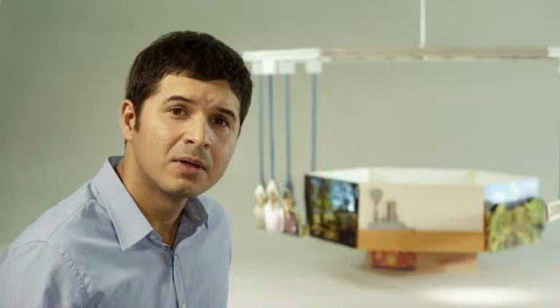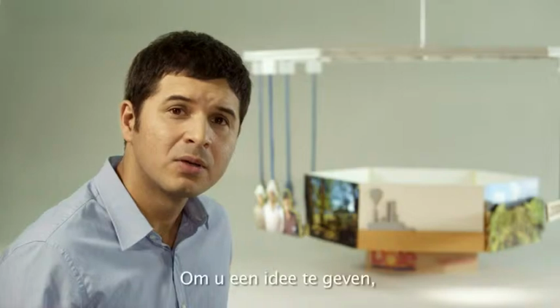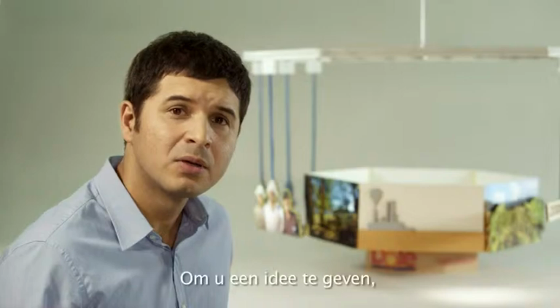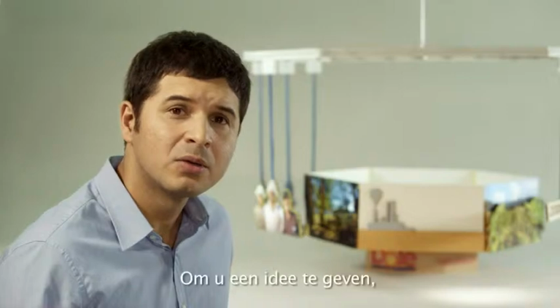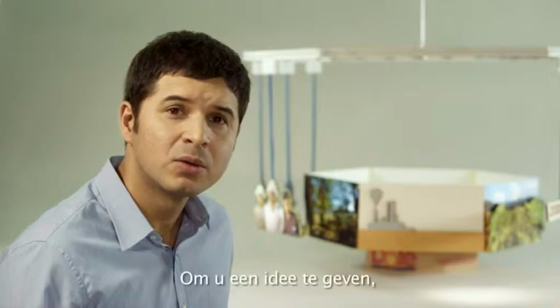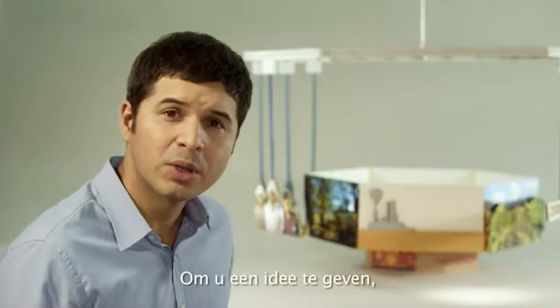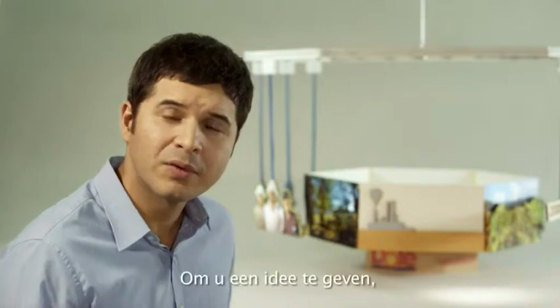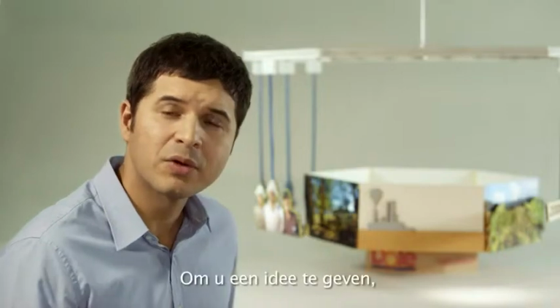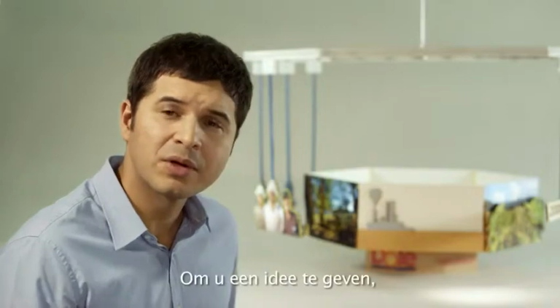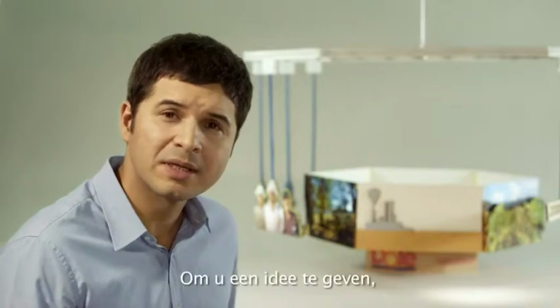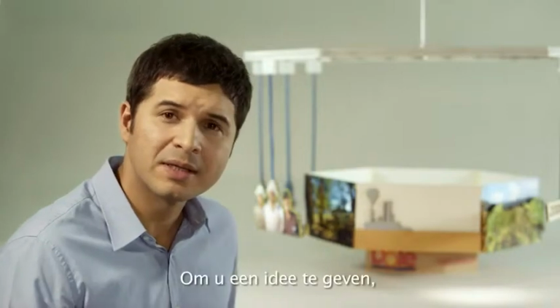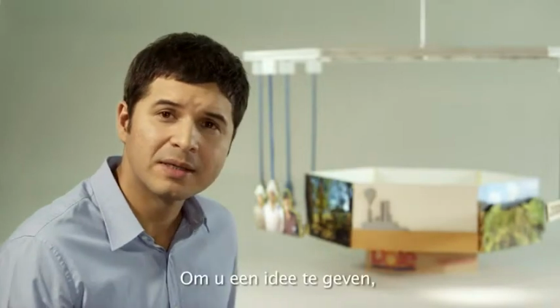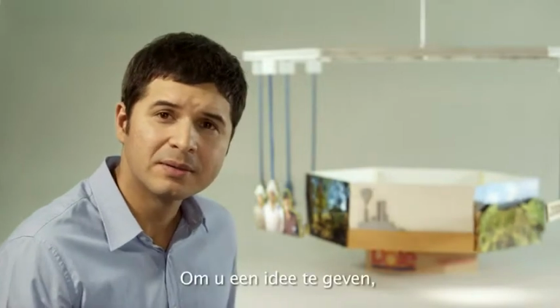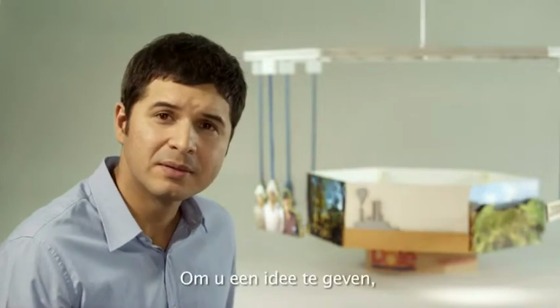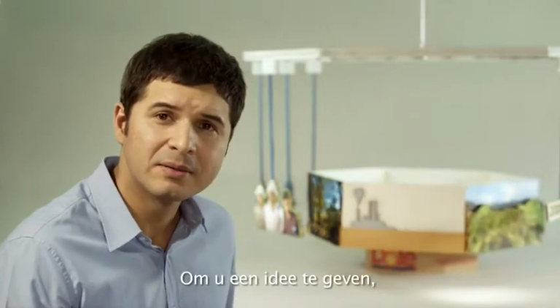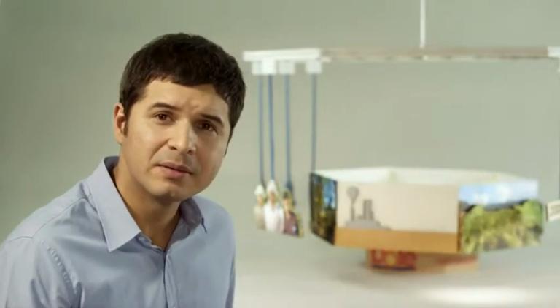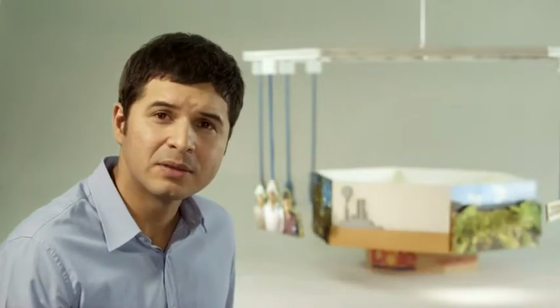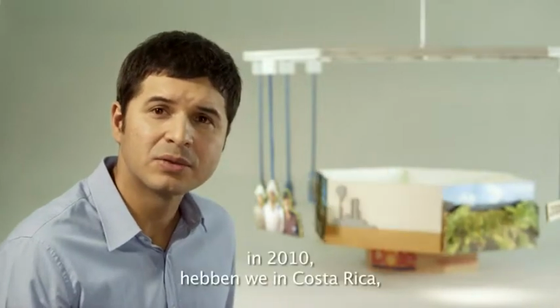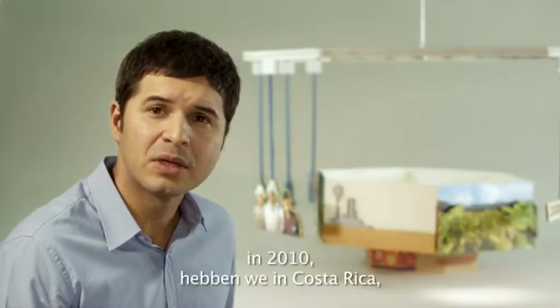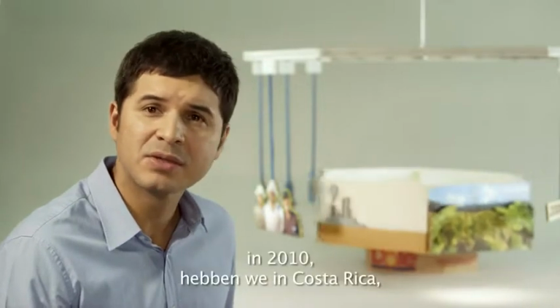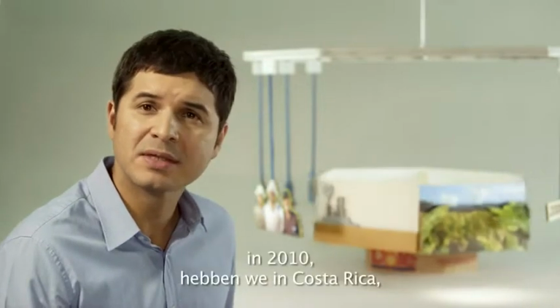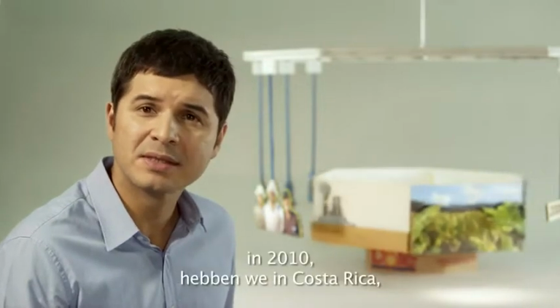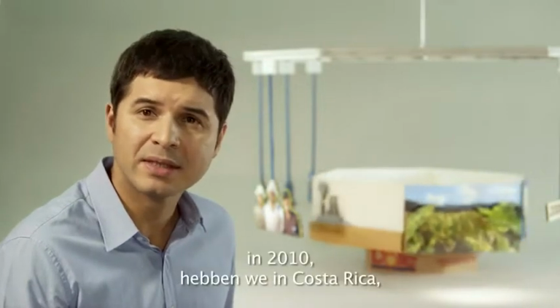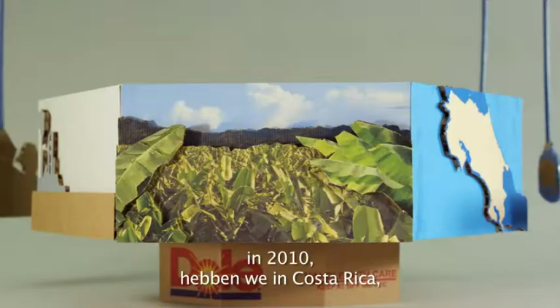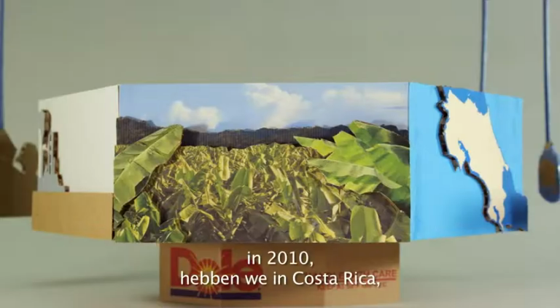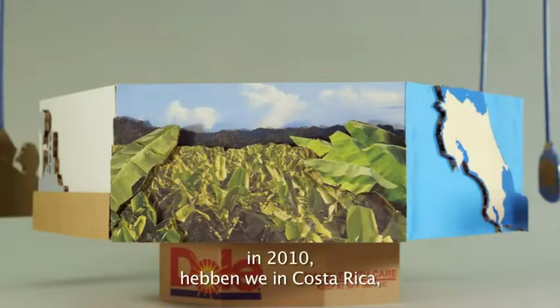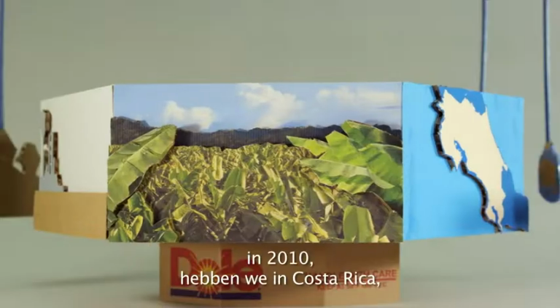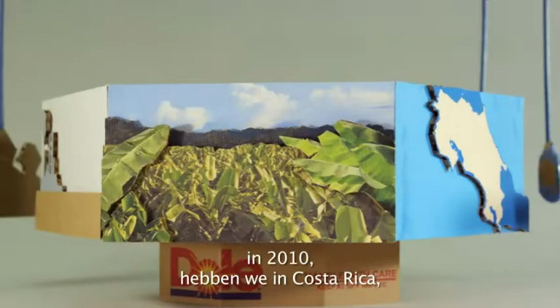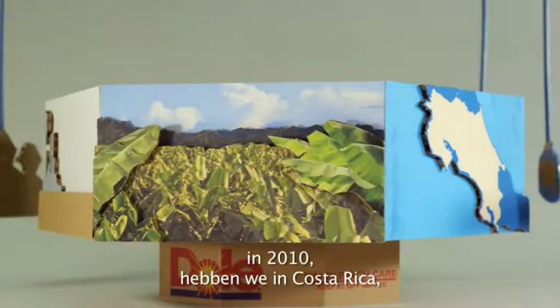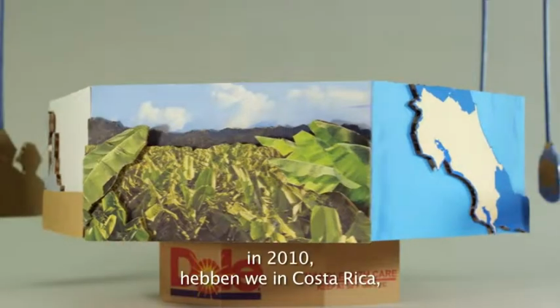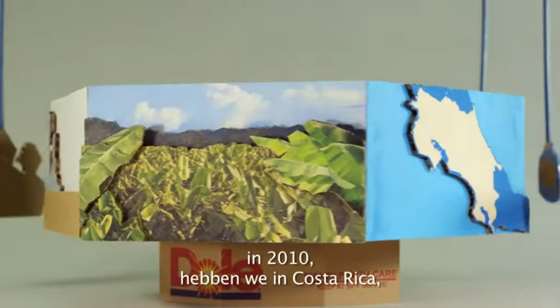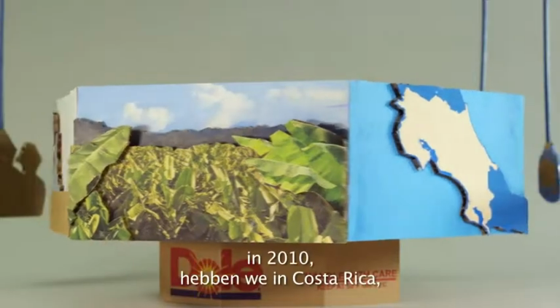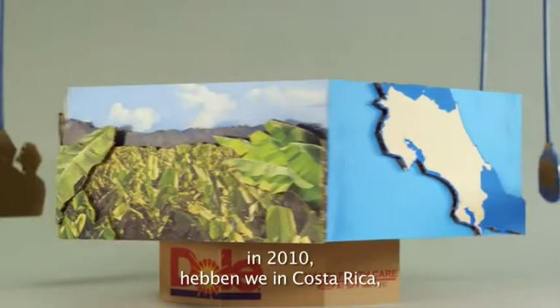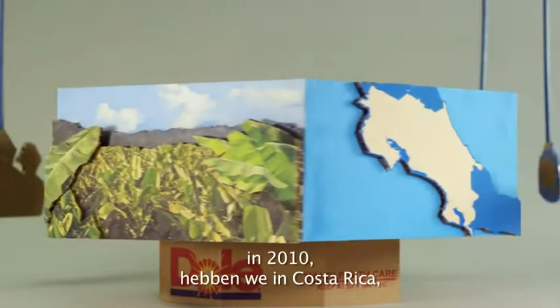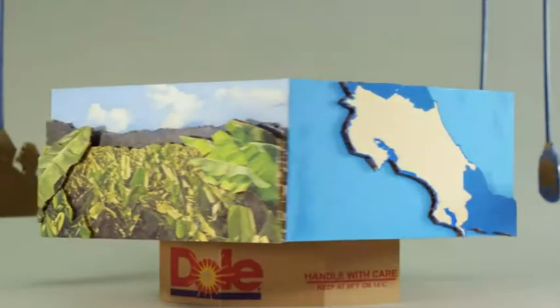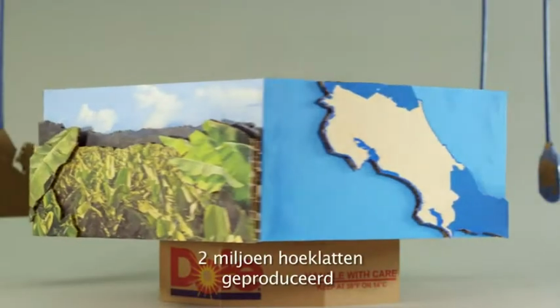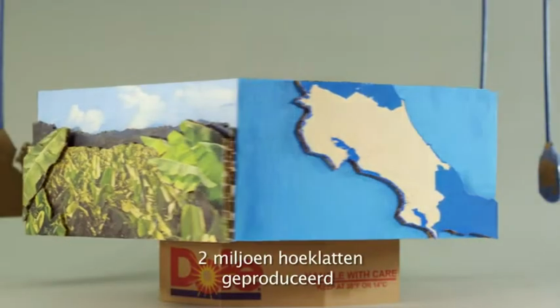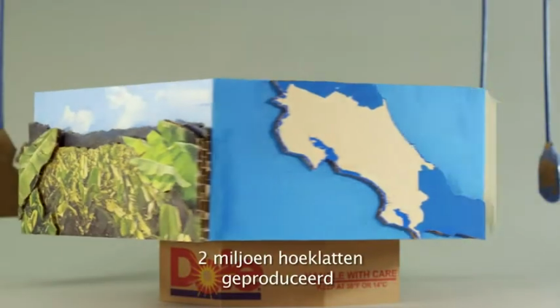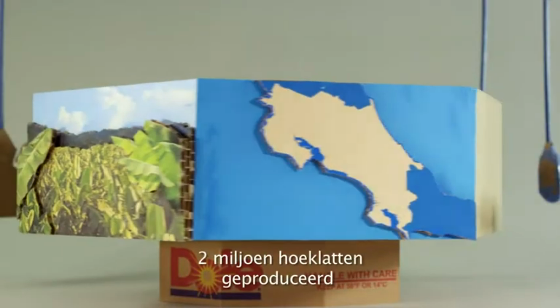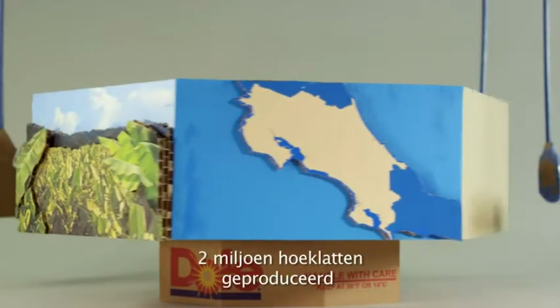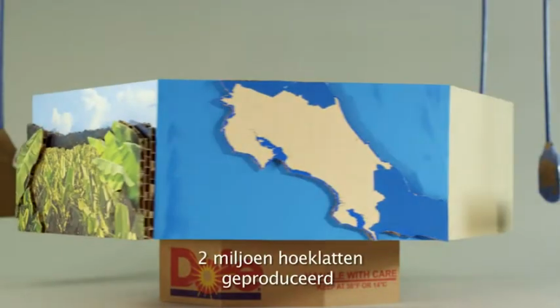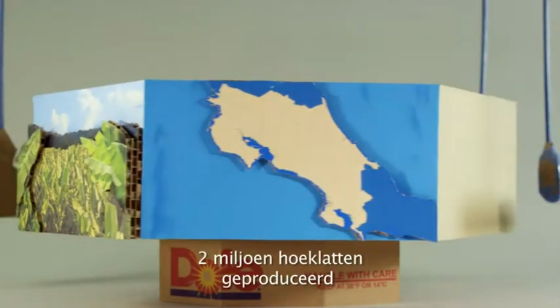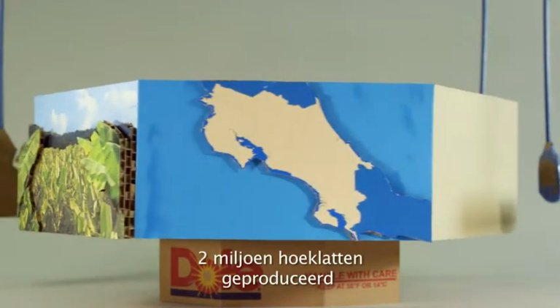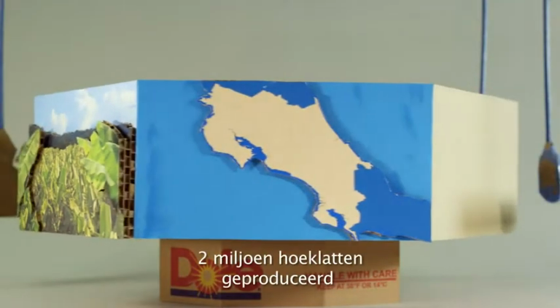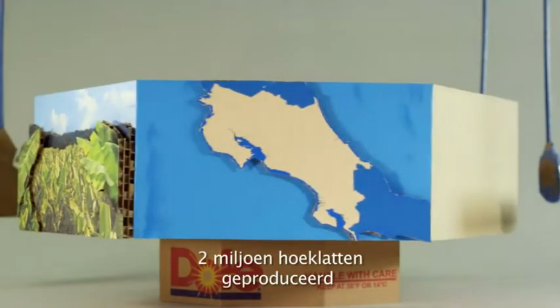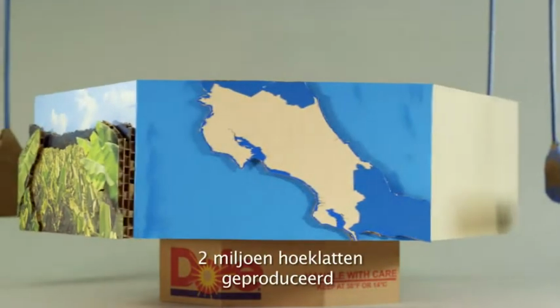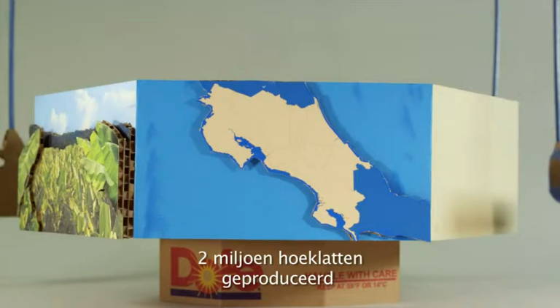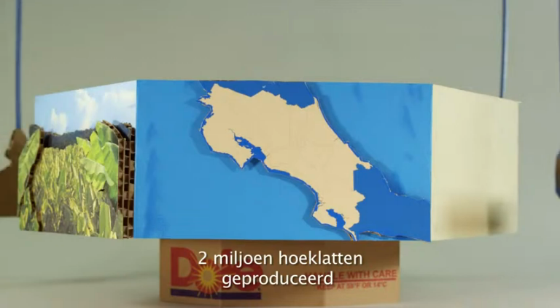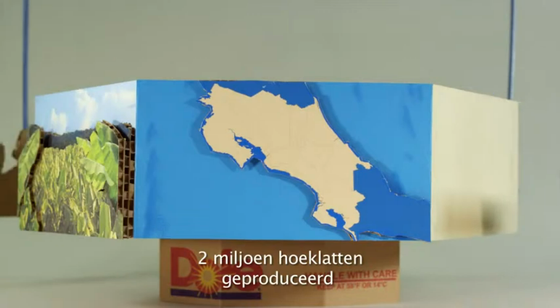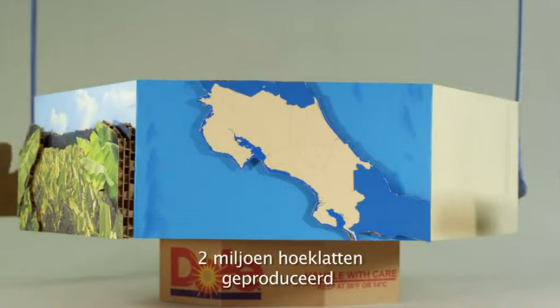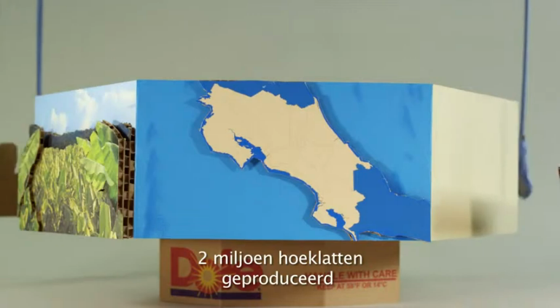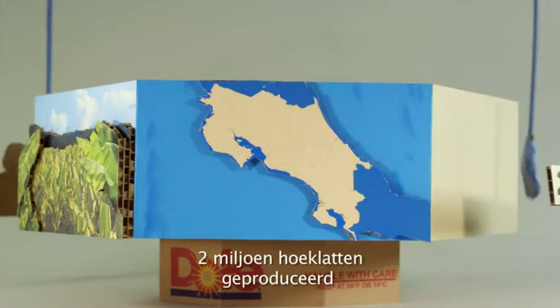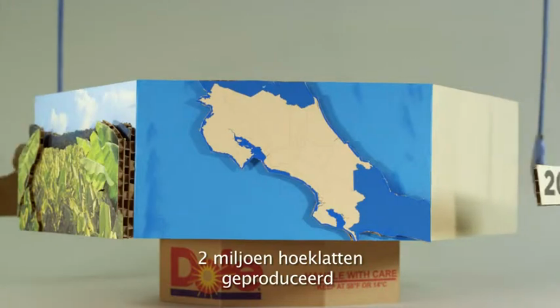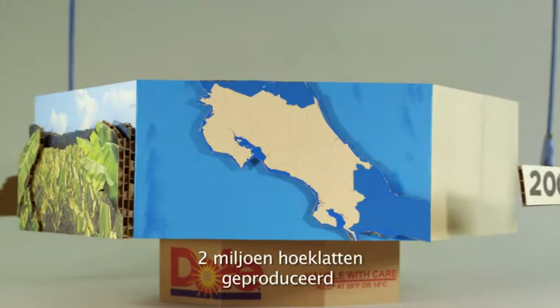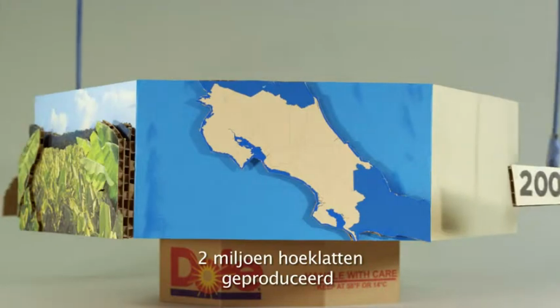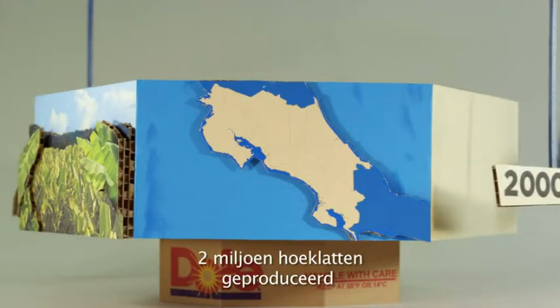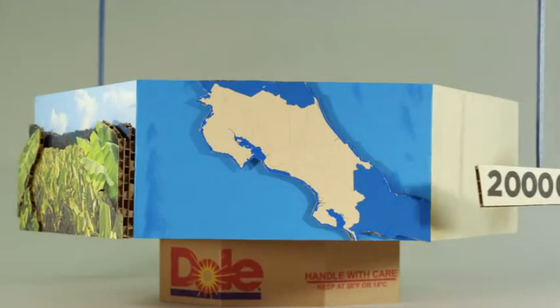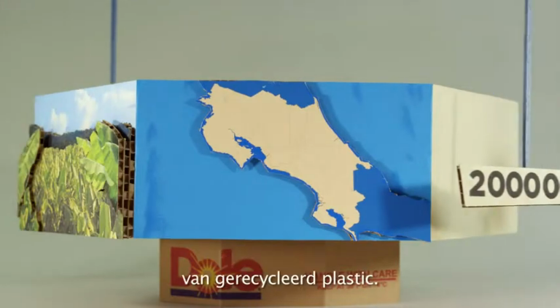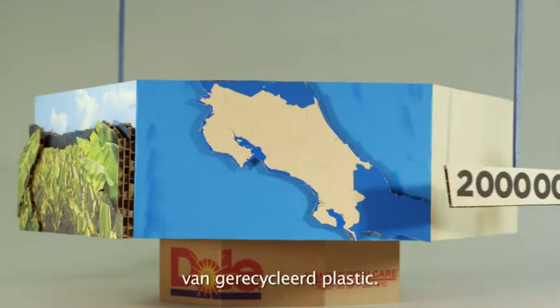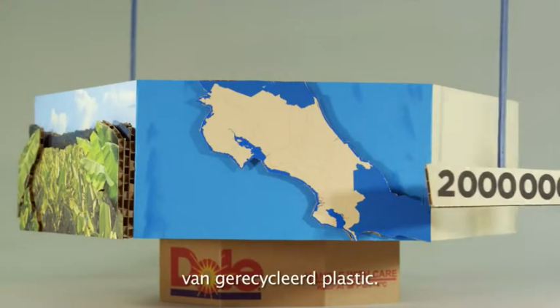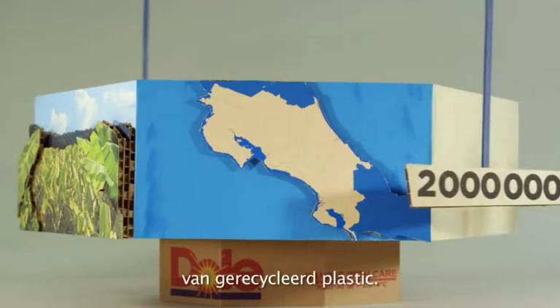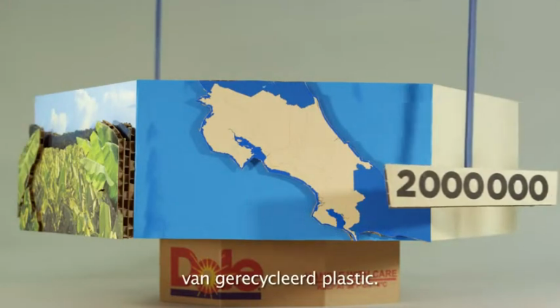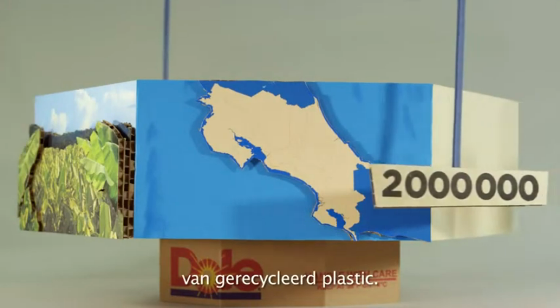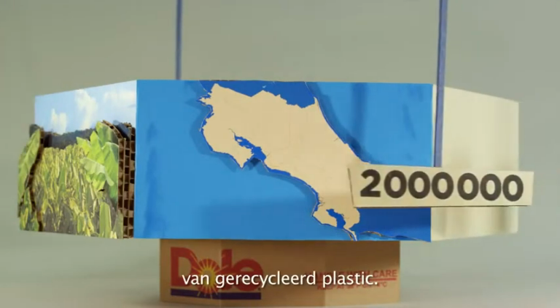To give you an idea, in 2010, in Costa Rica, we produced almost 2 million corny bolts with recycled plastic.